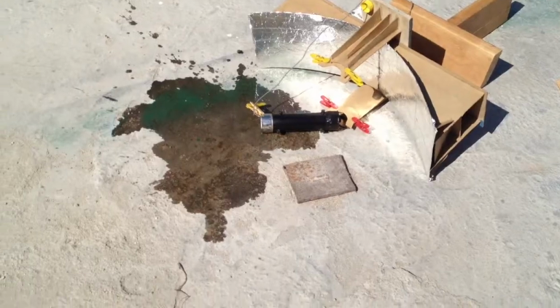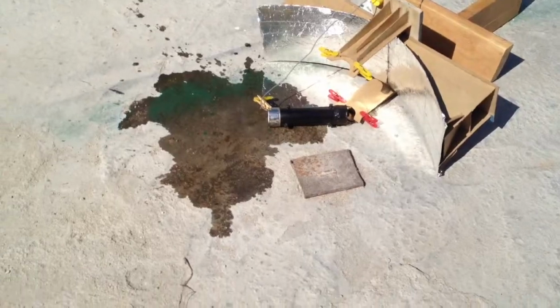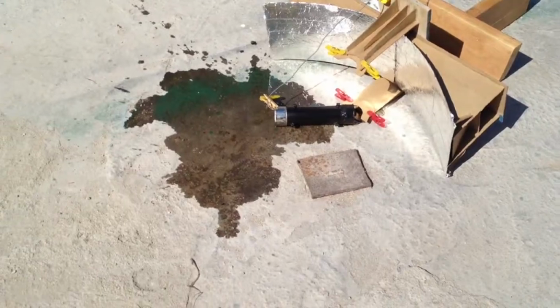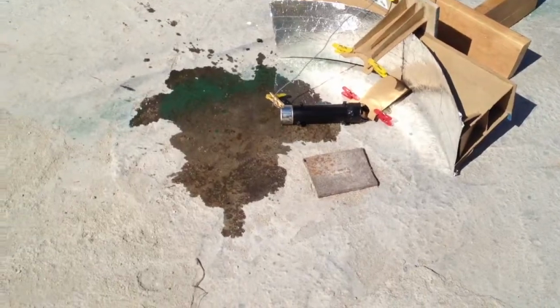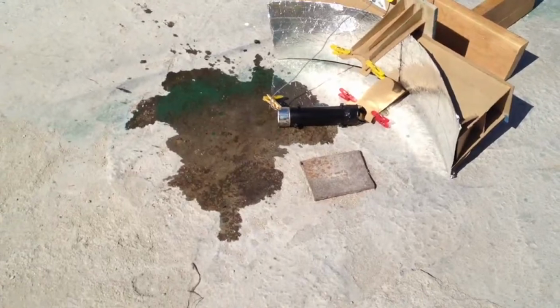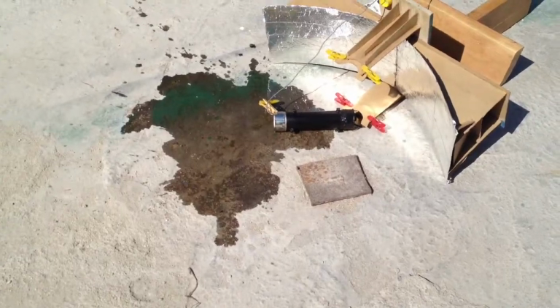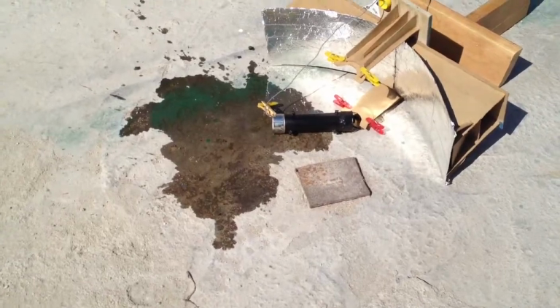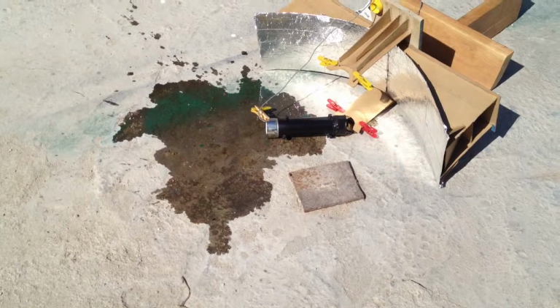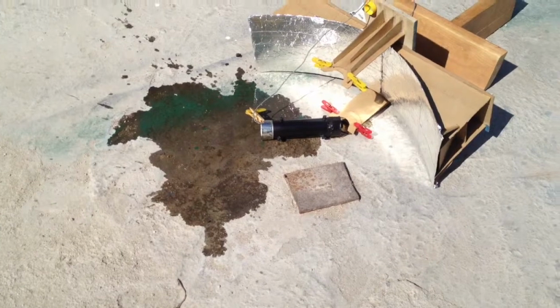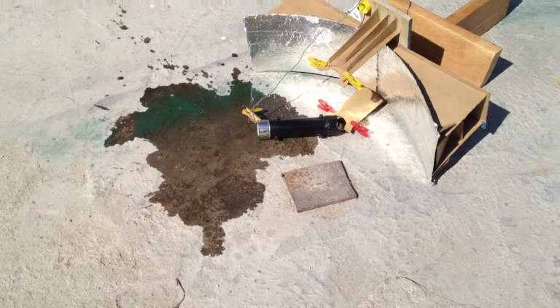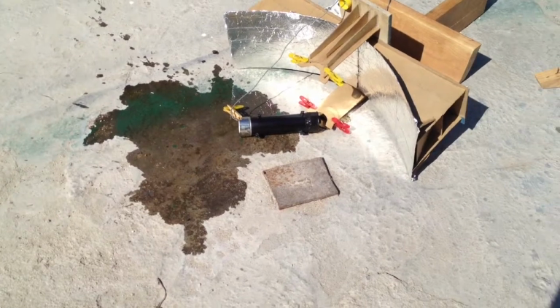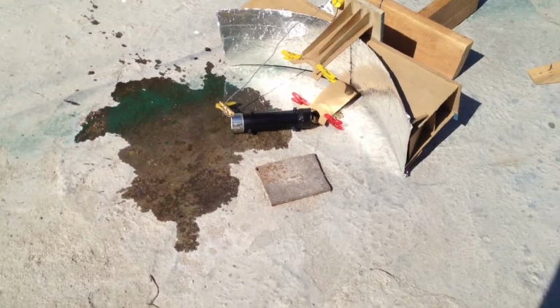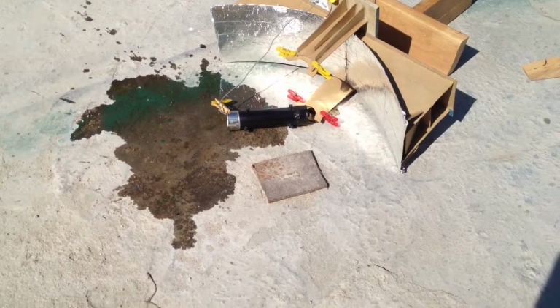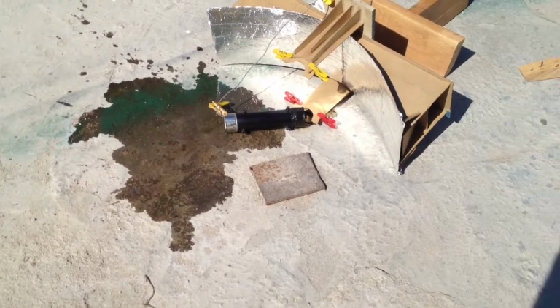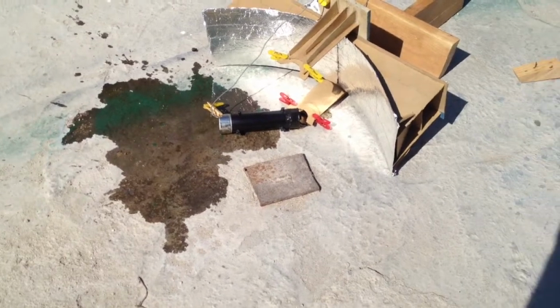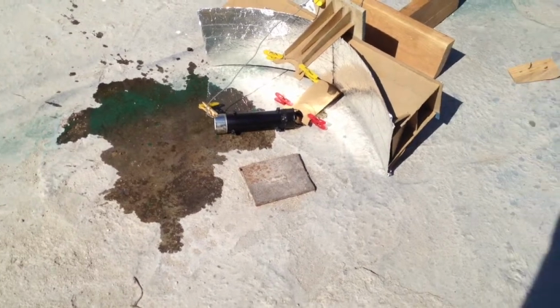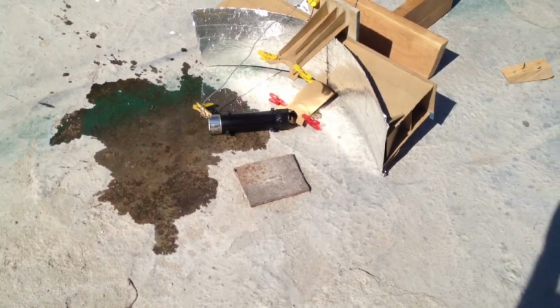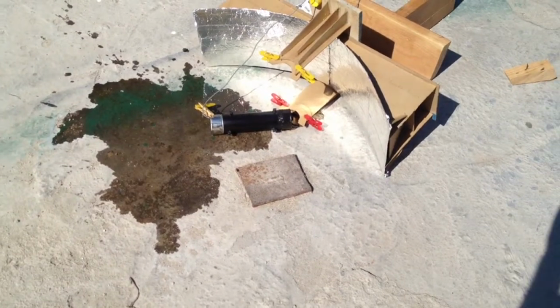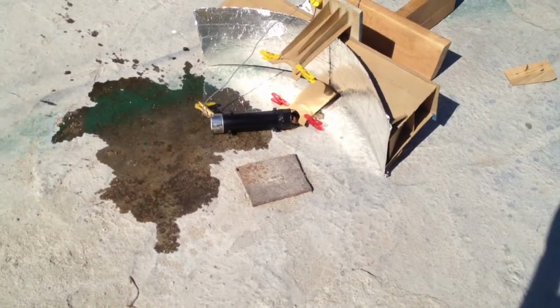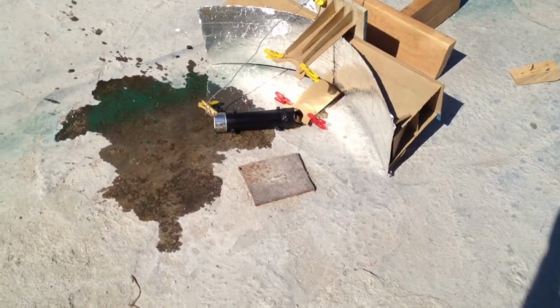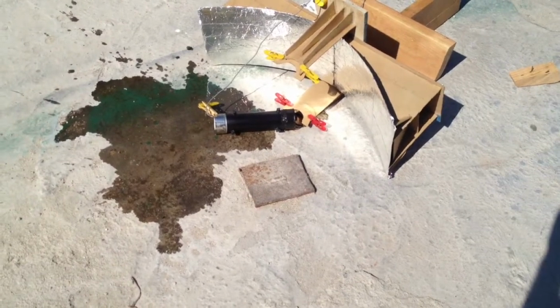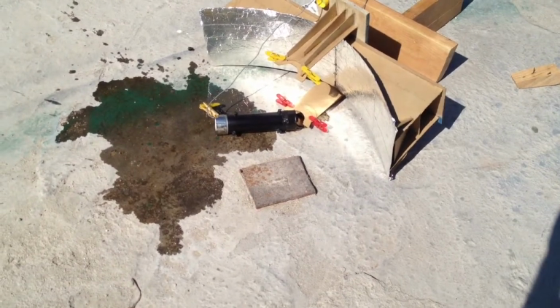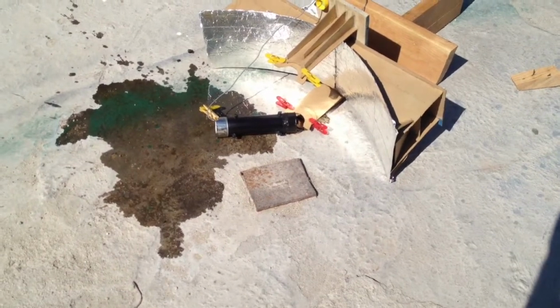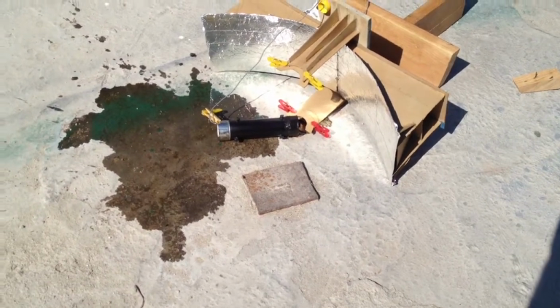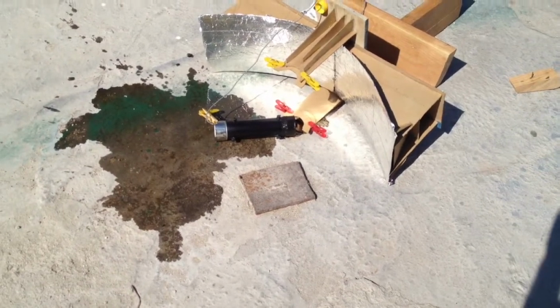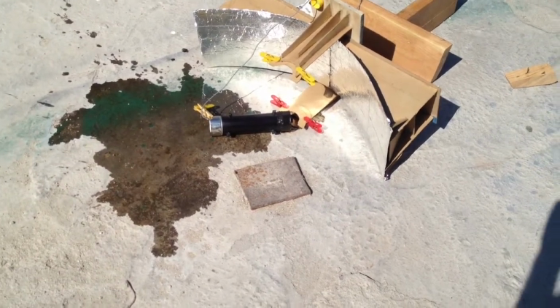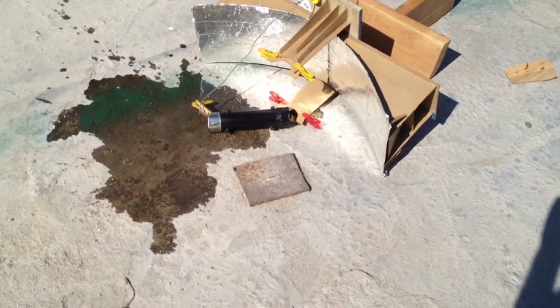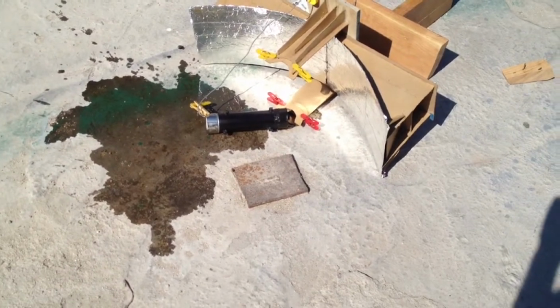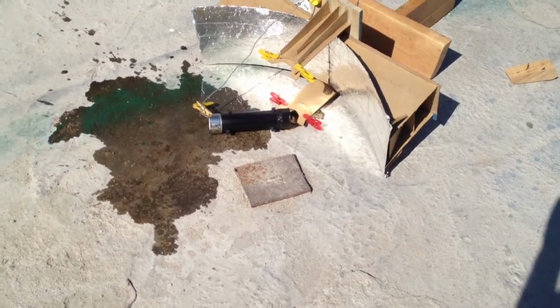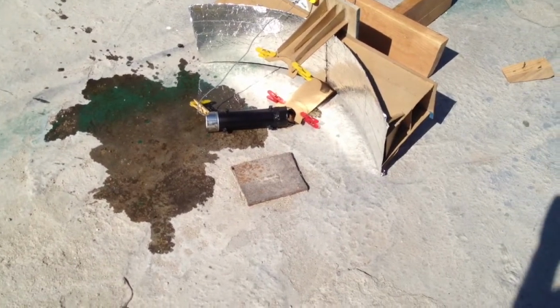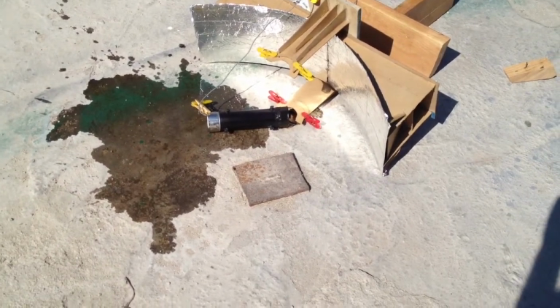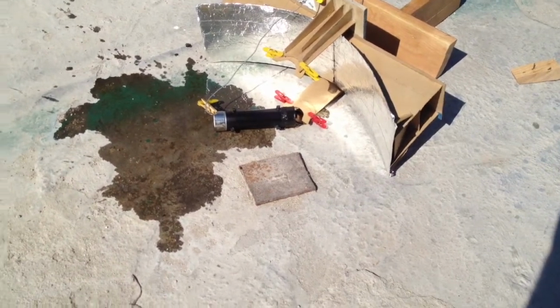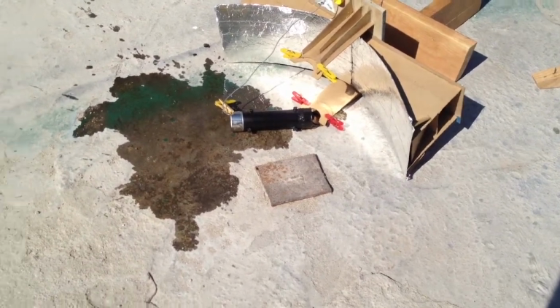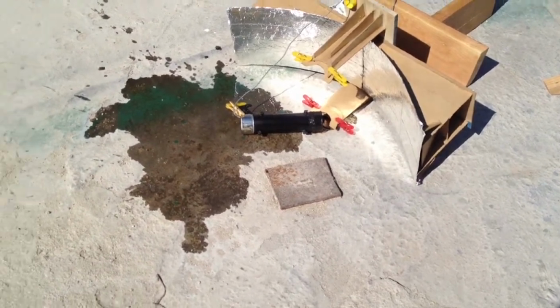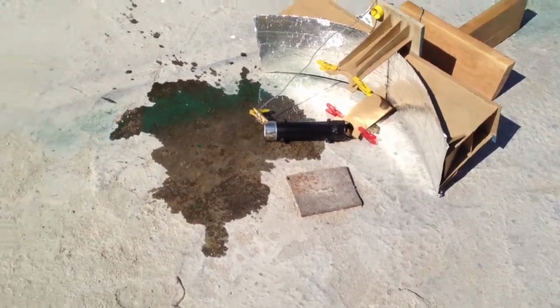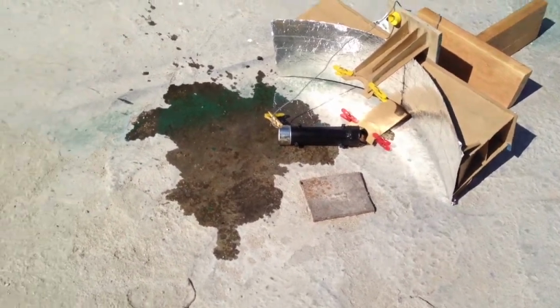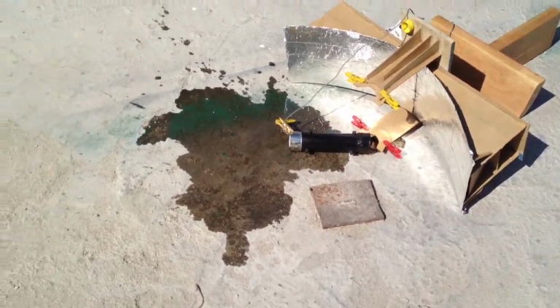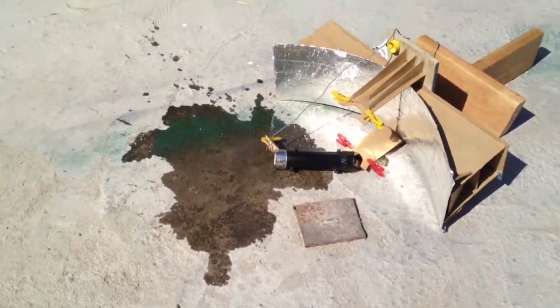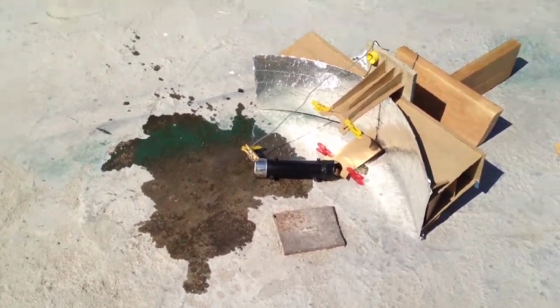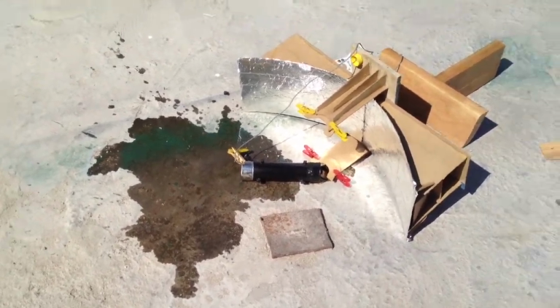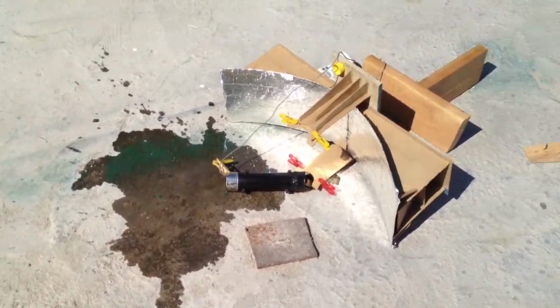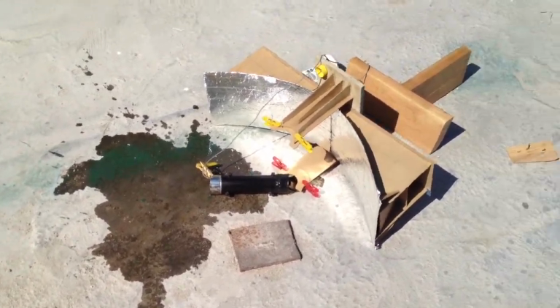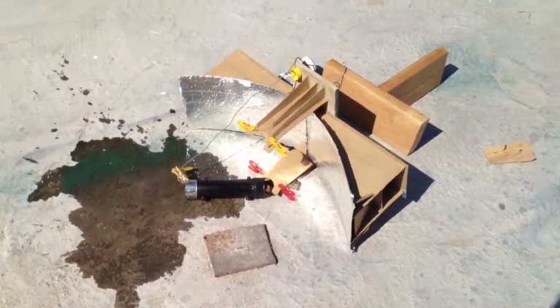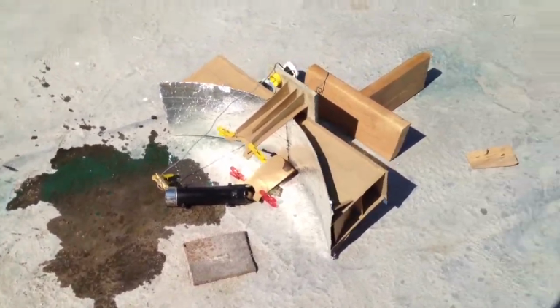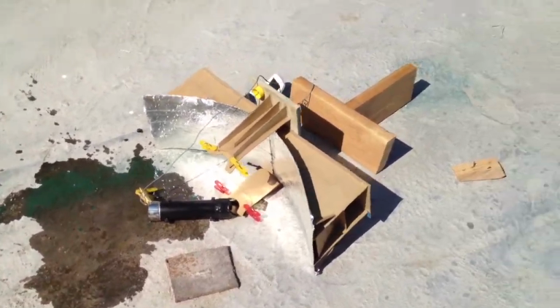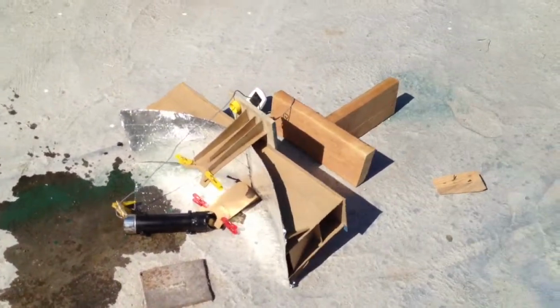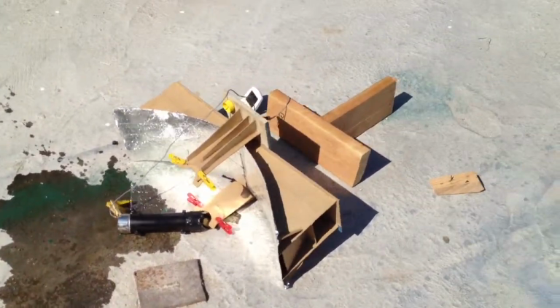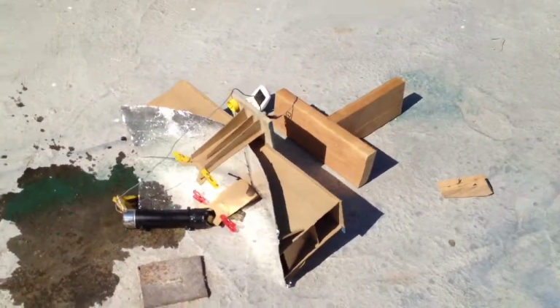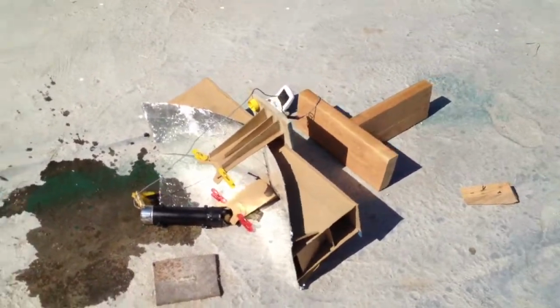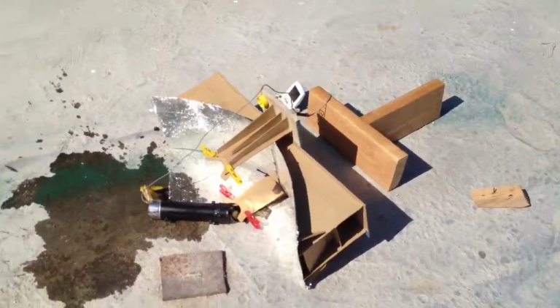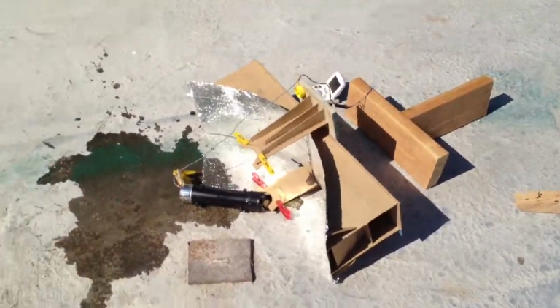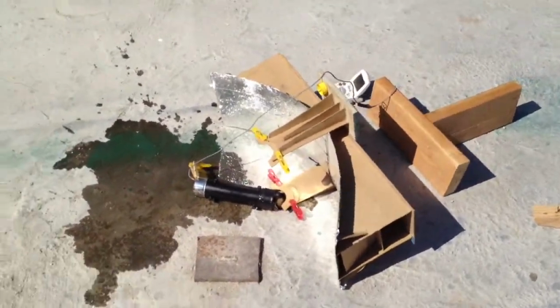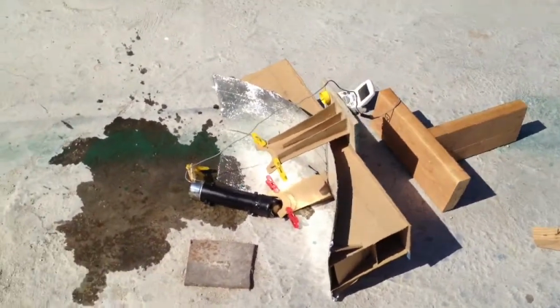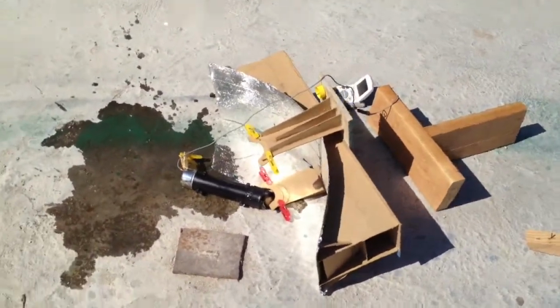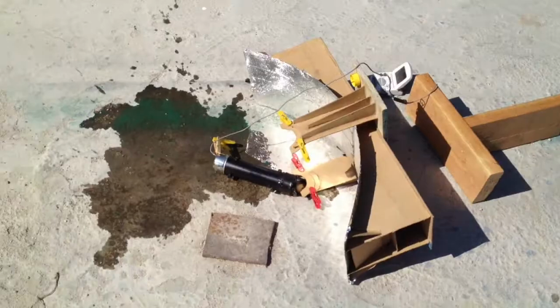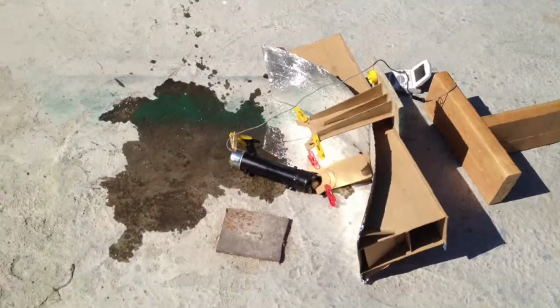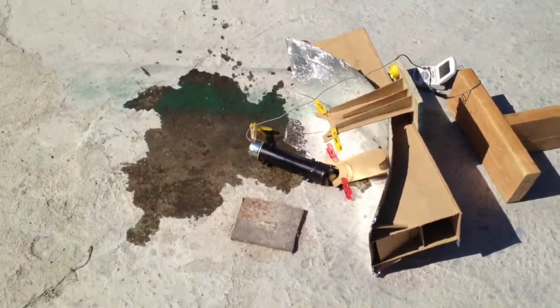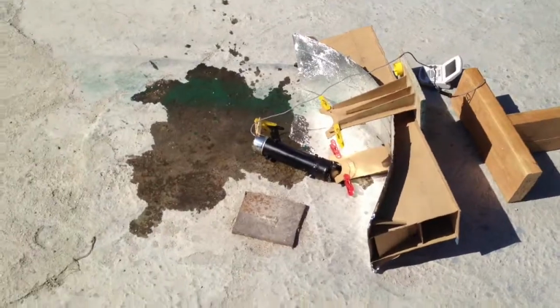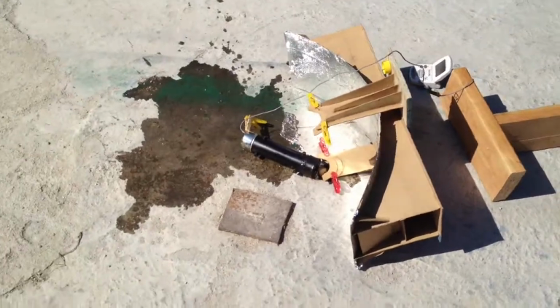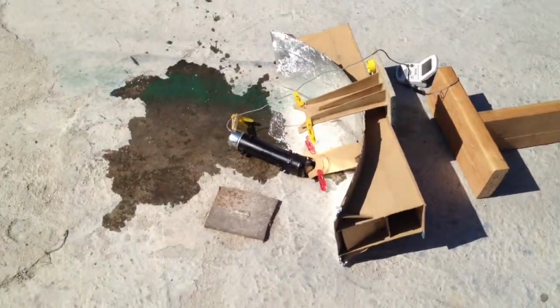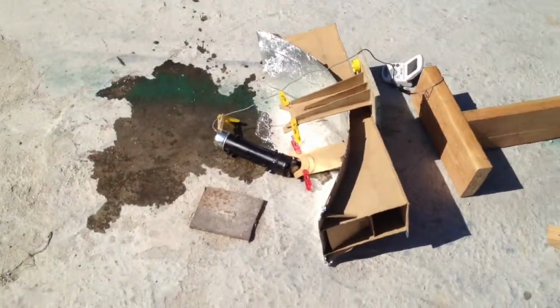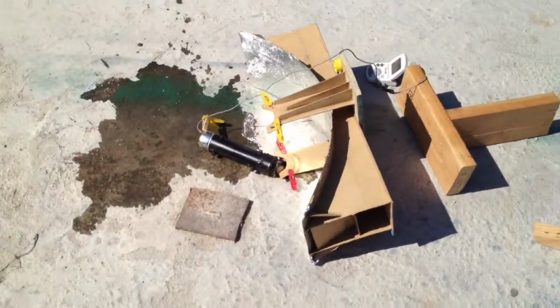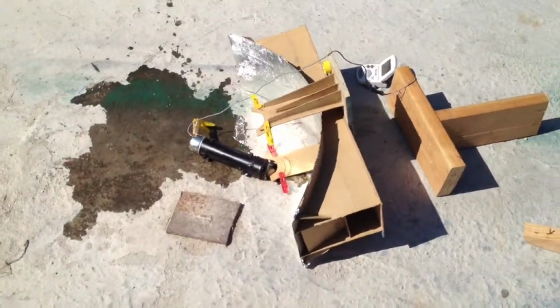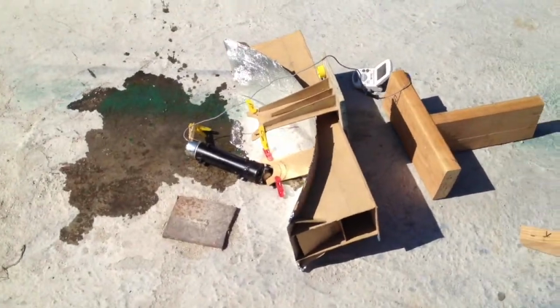A slight breeze knocked this over. All the hot oil is on the ground now, so that really sucks. That will affect our data greatly.